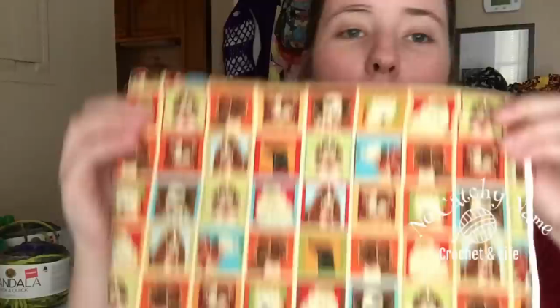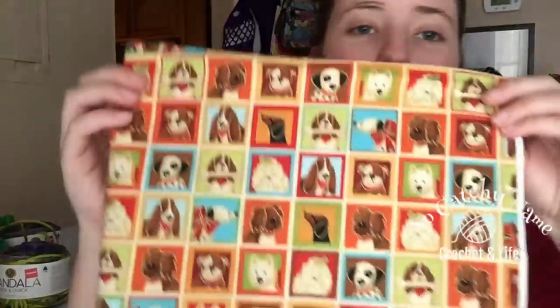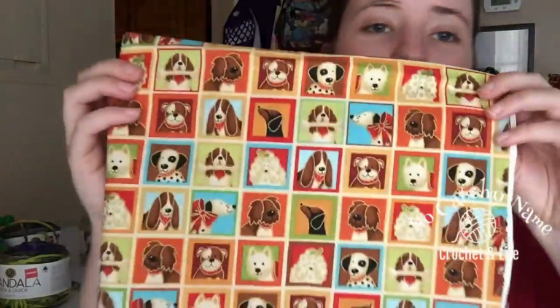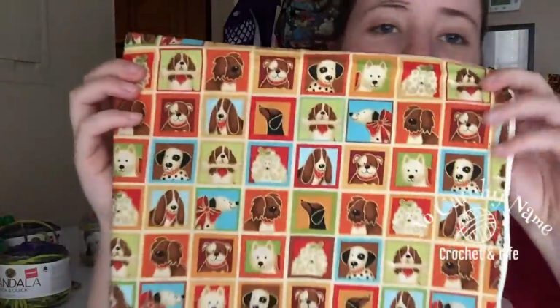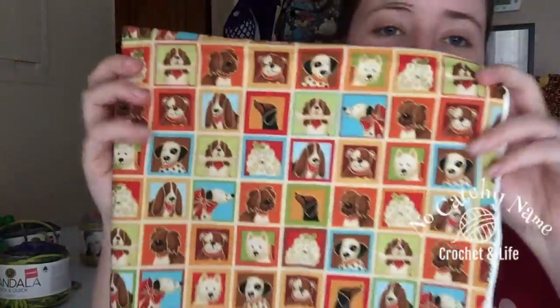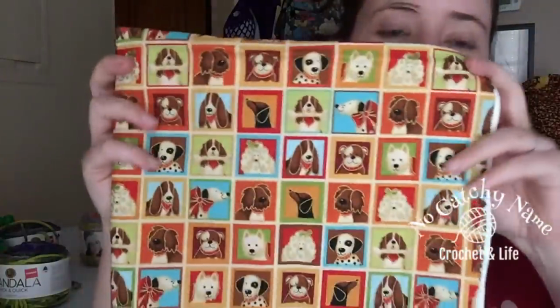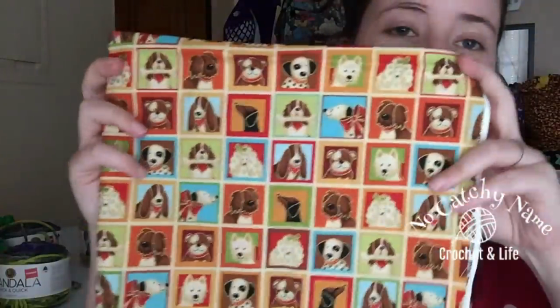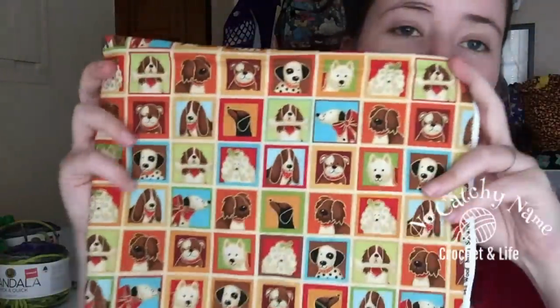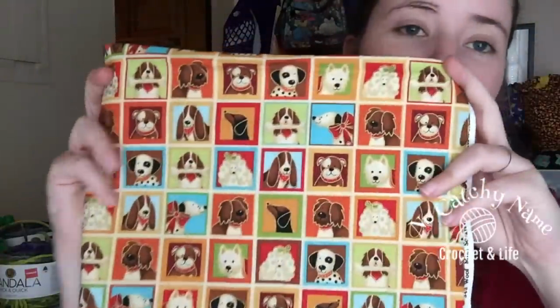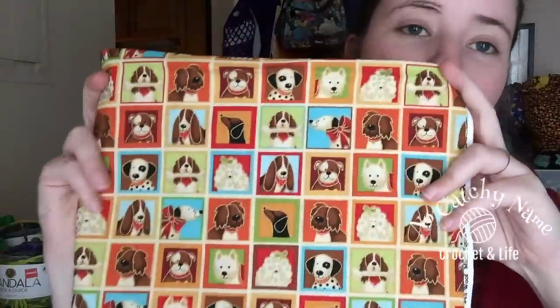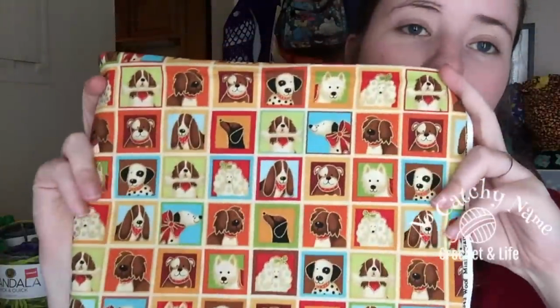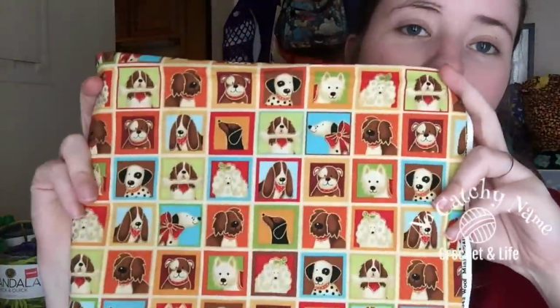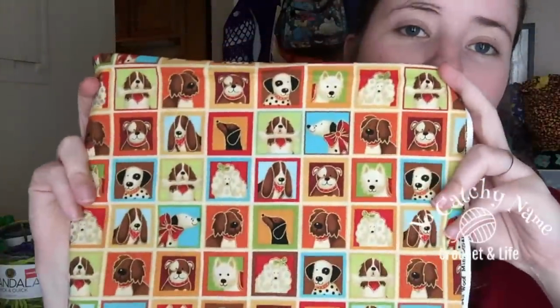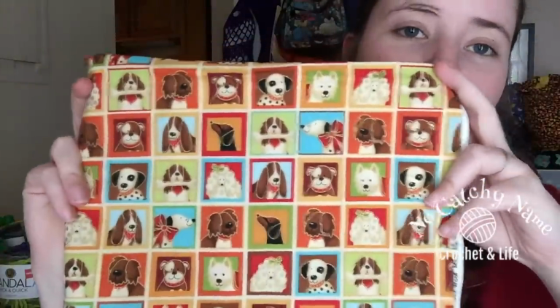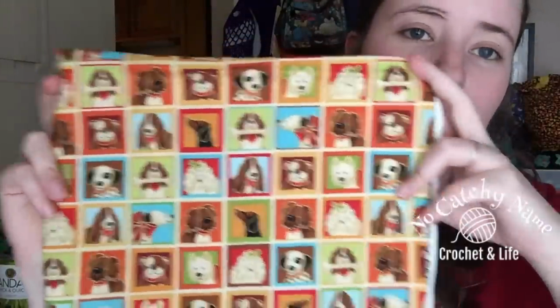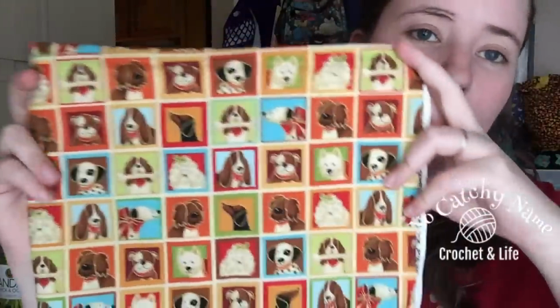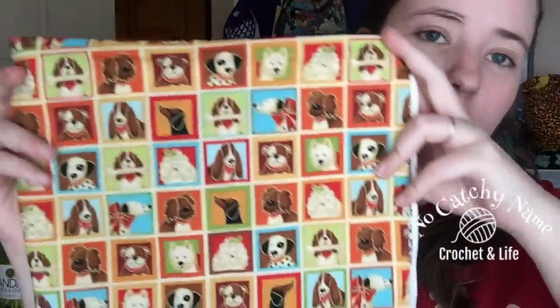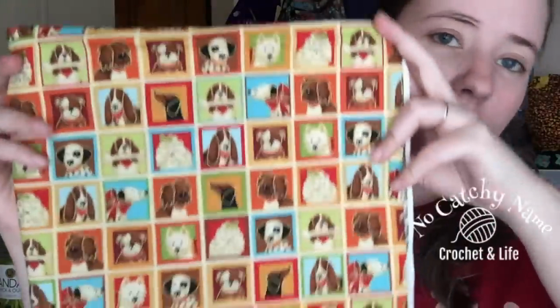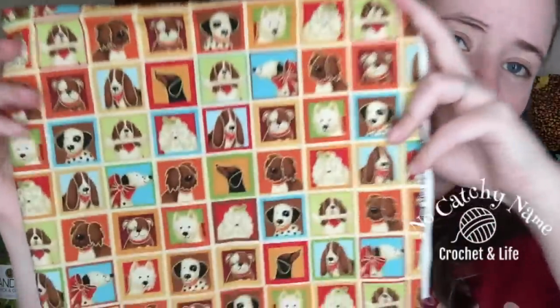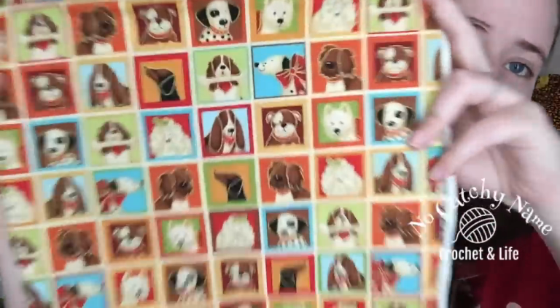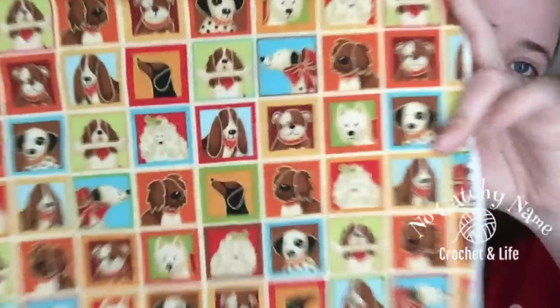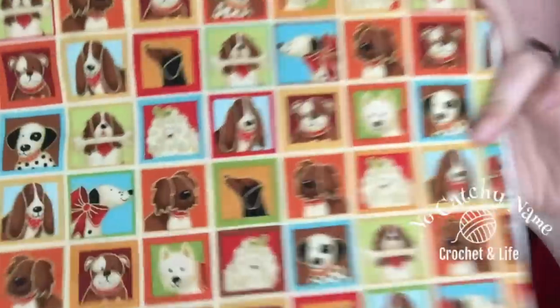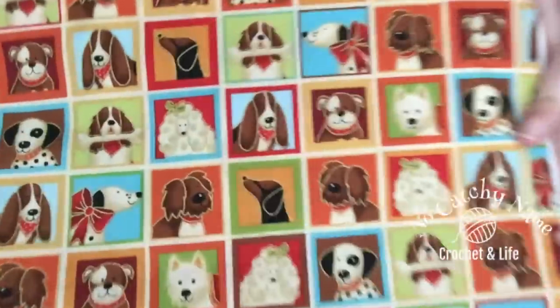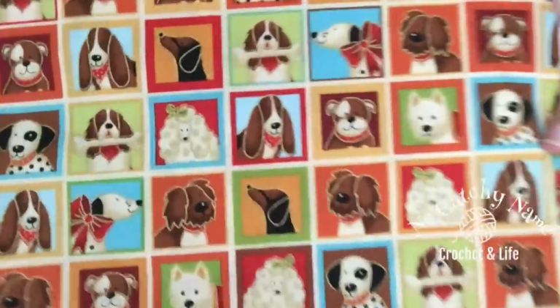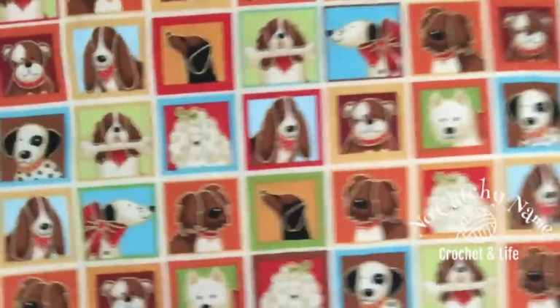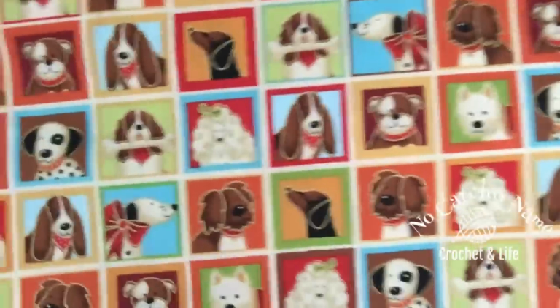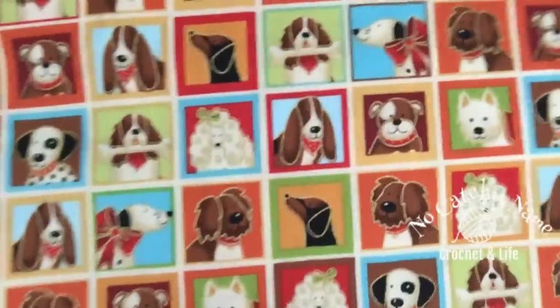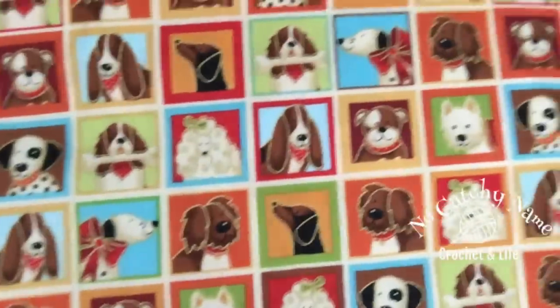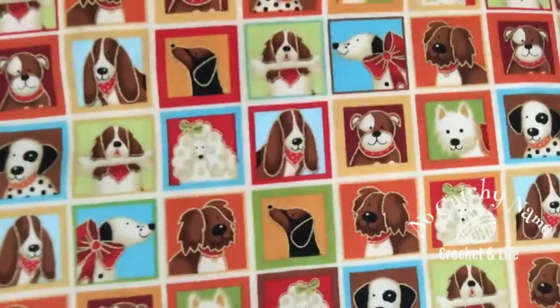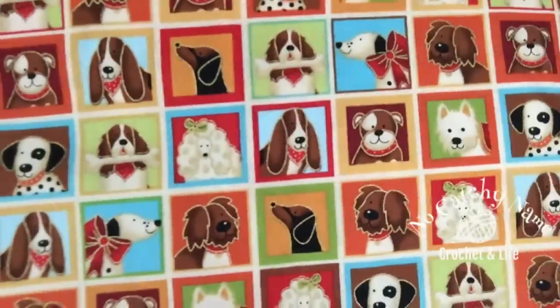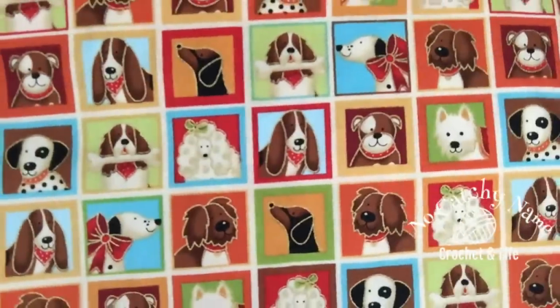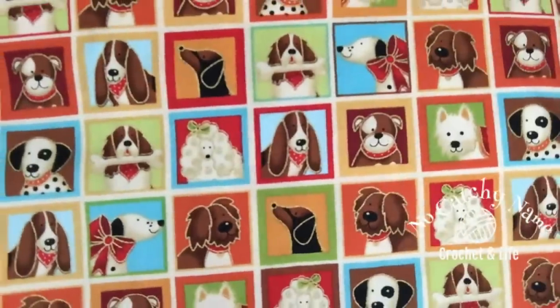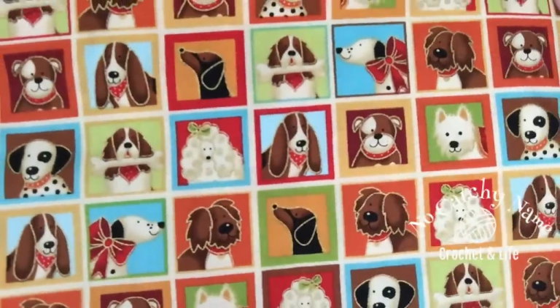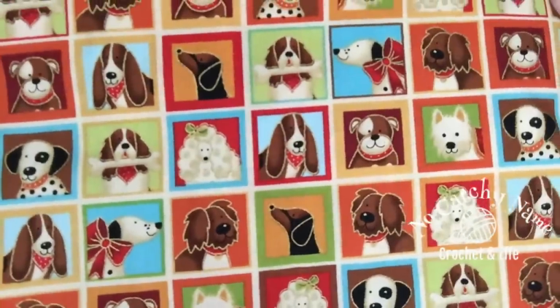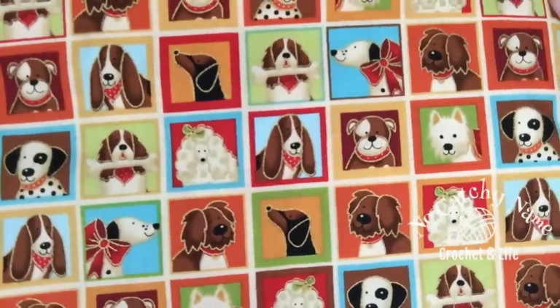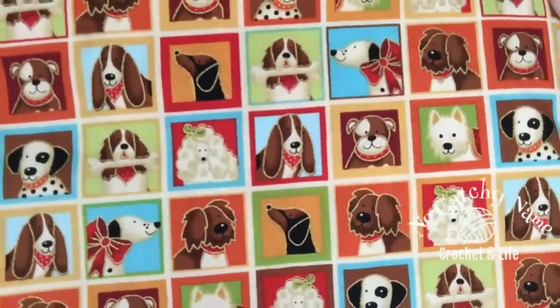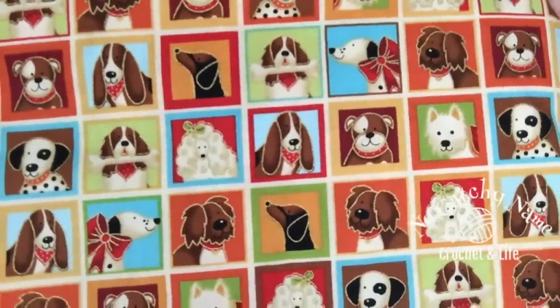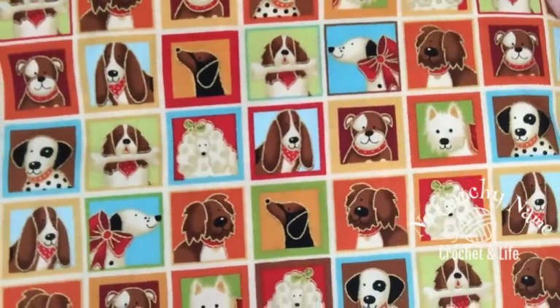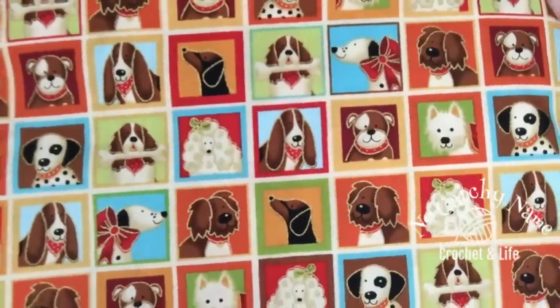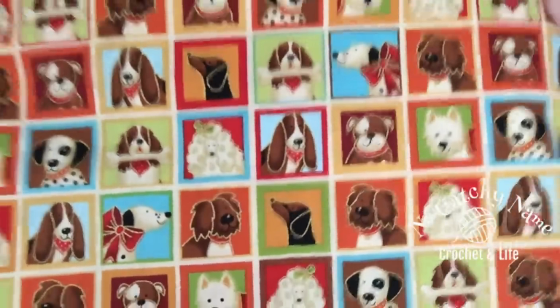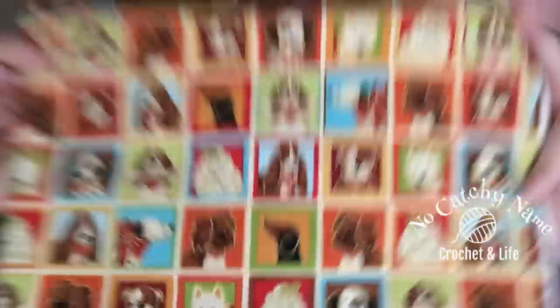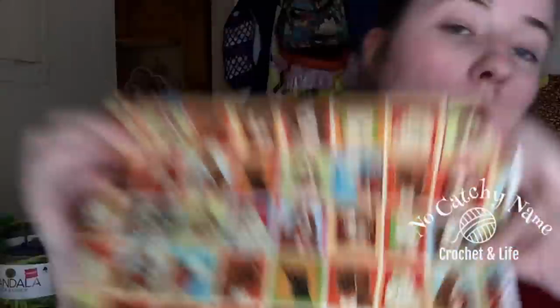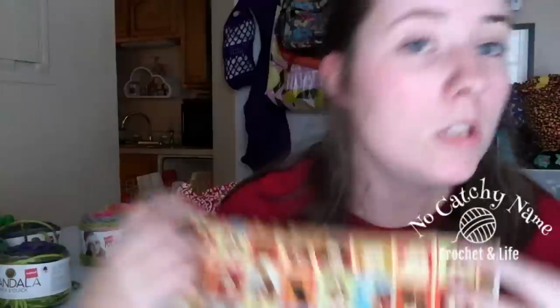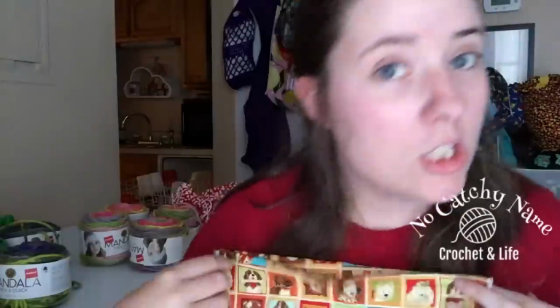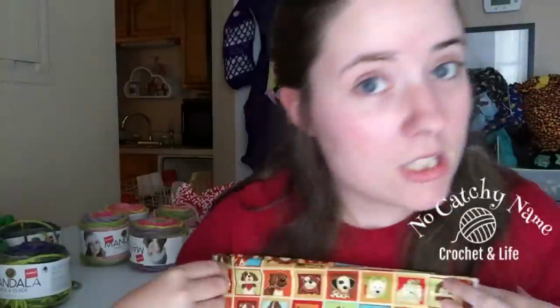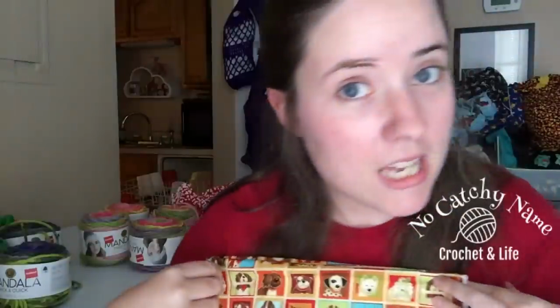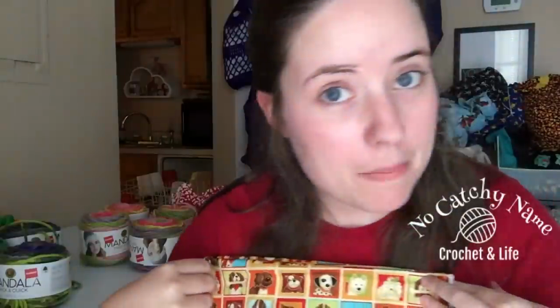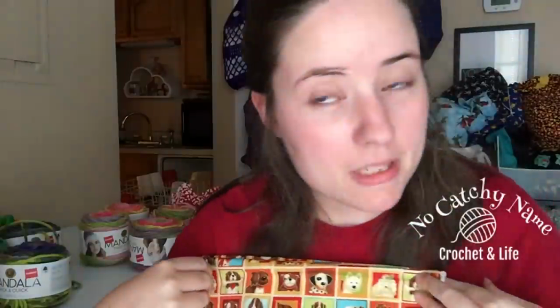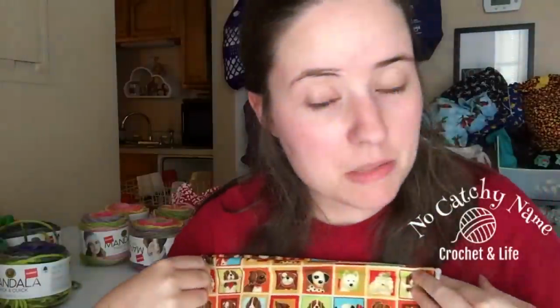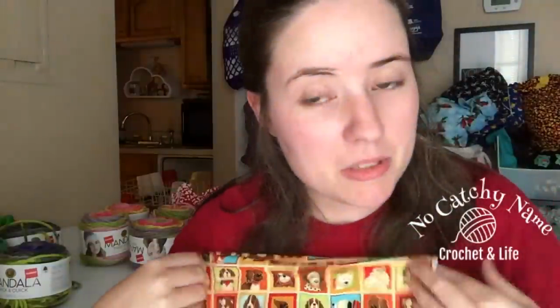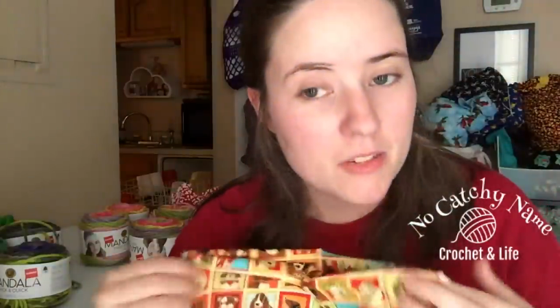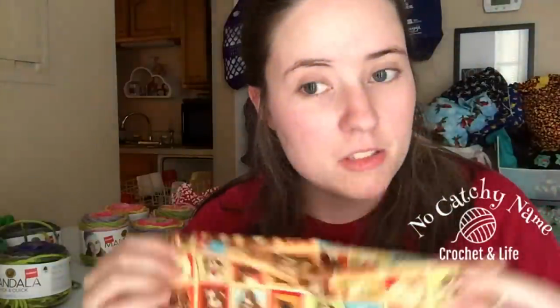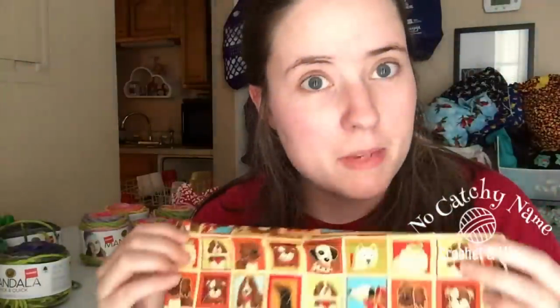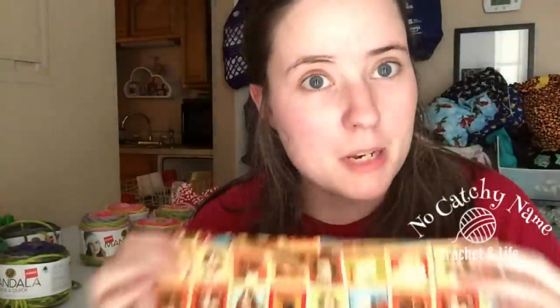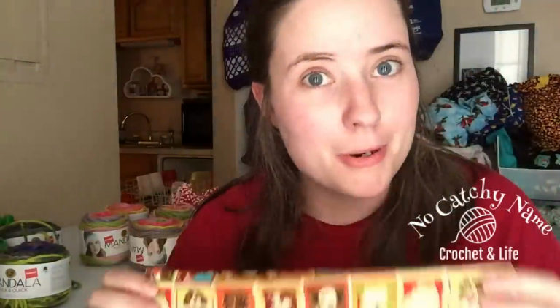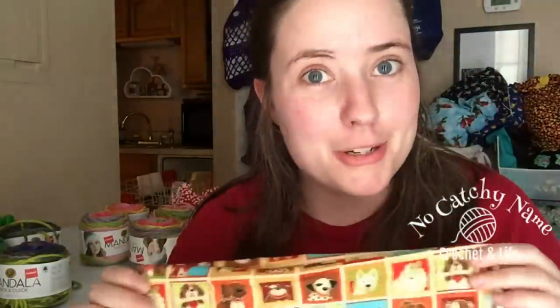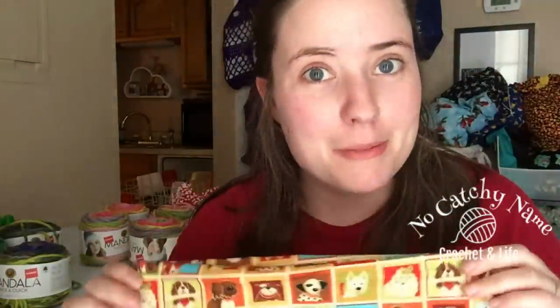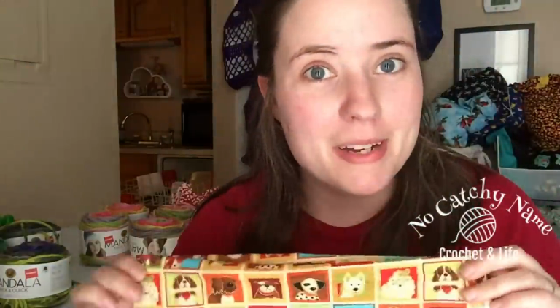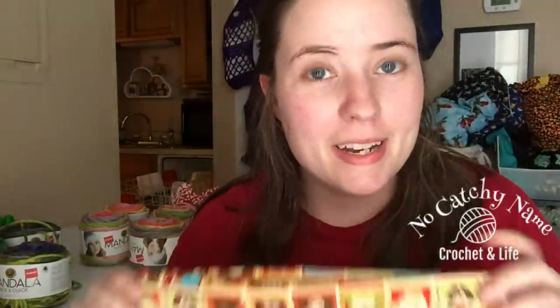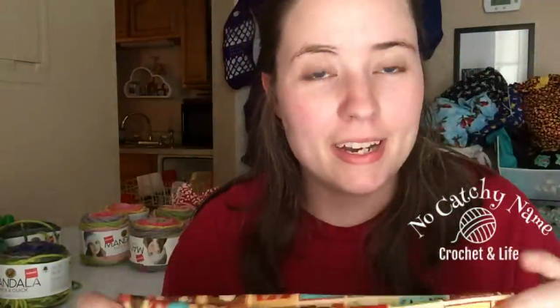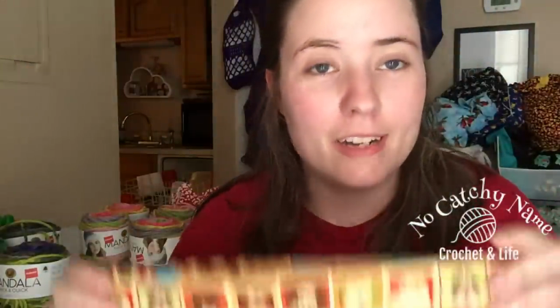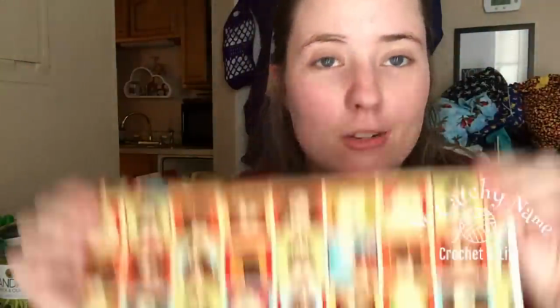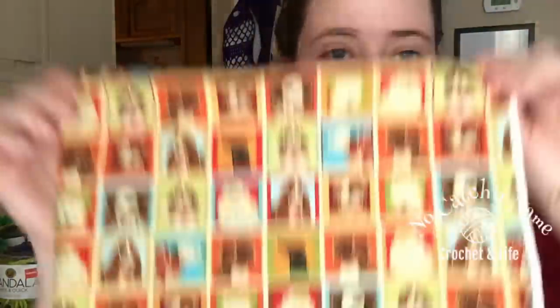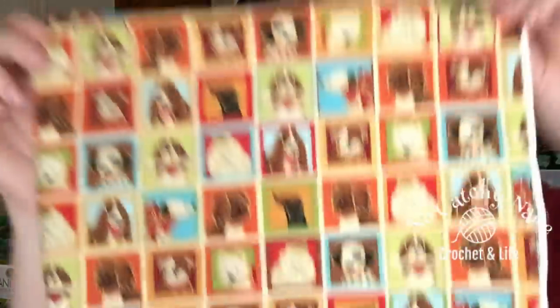She also sent me a half a yard of this cute dog print, which just happens to be enough to make a project bag.